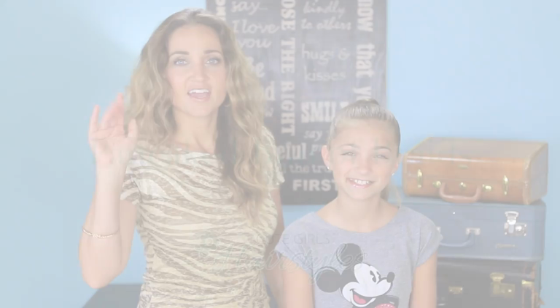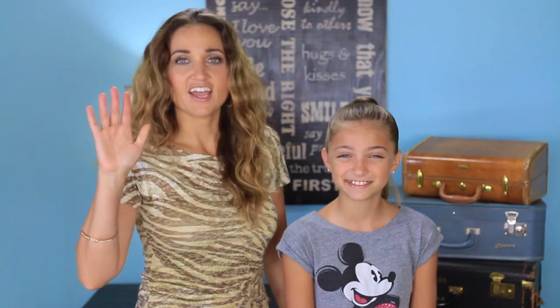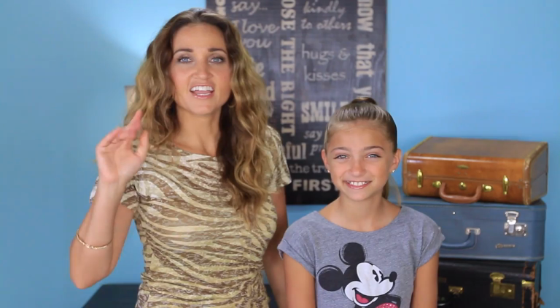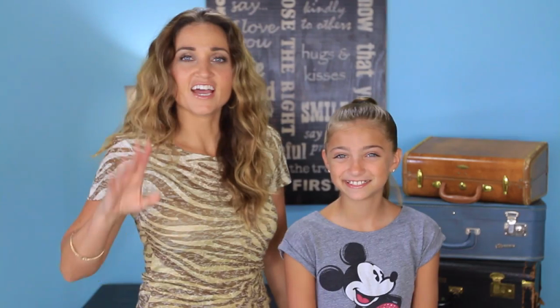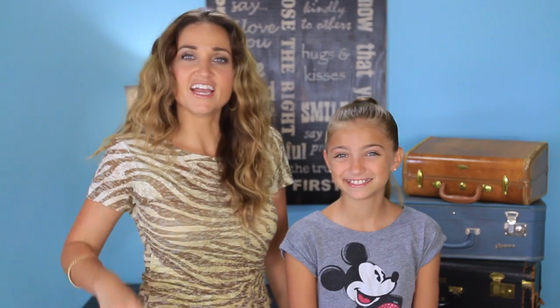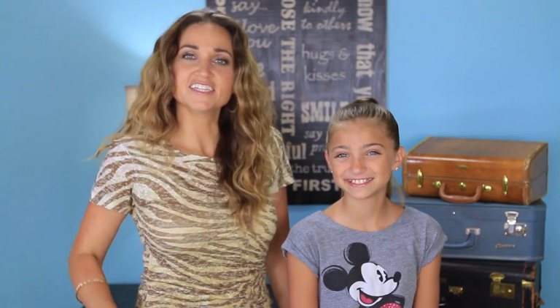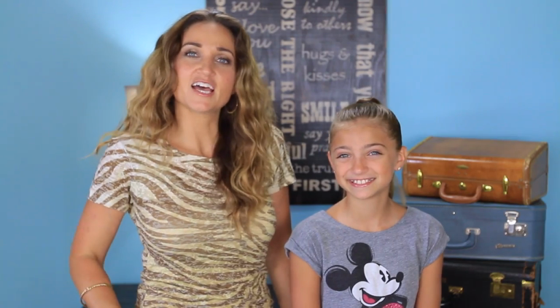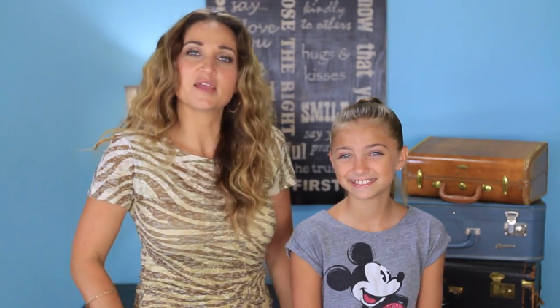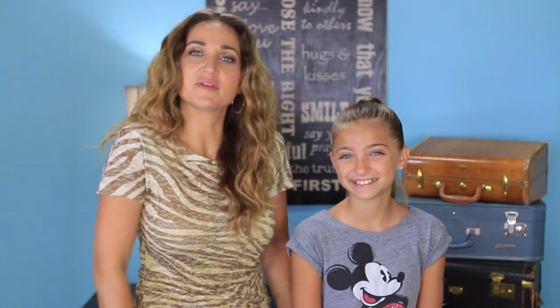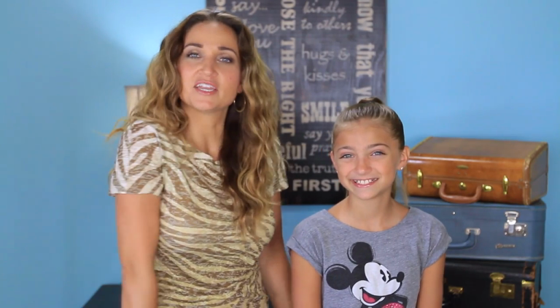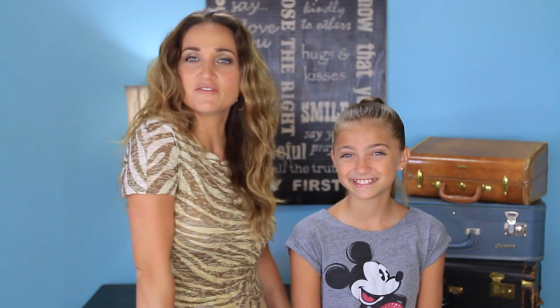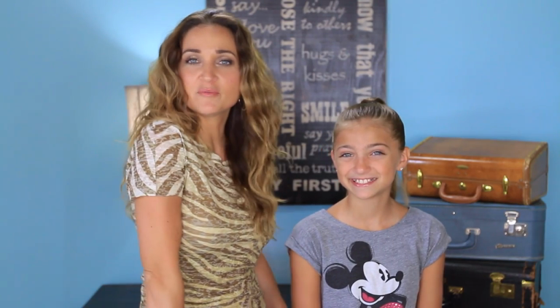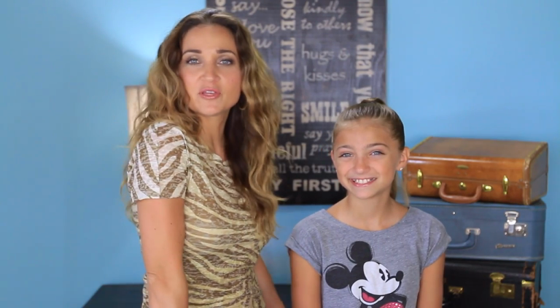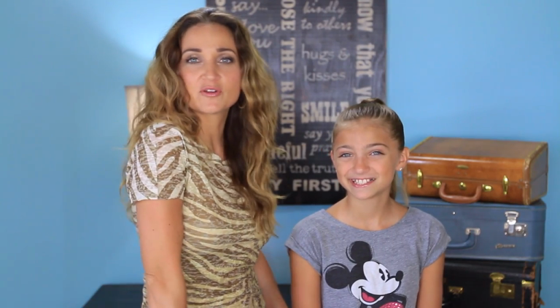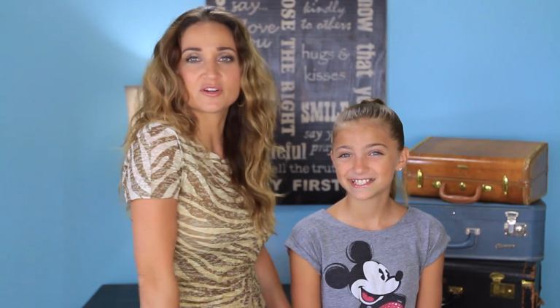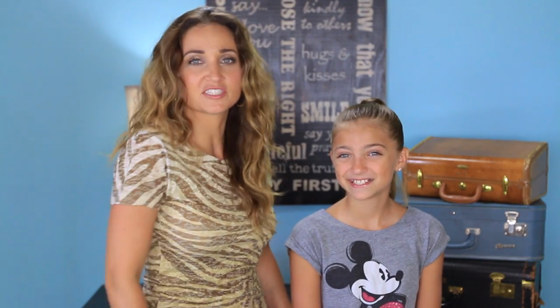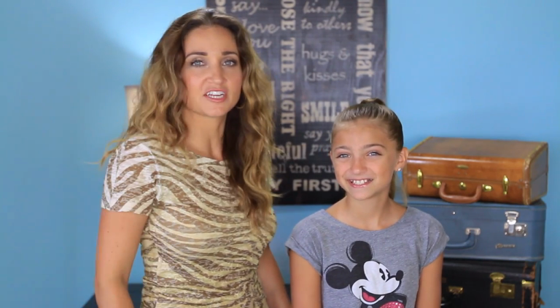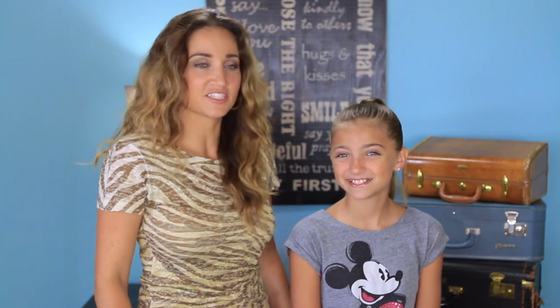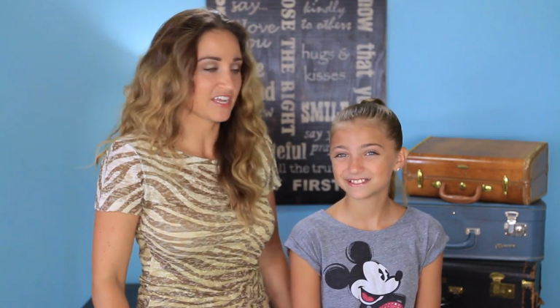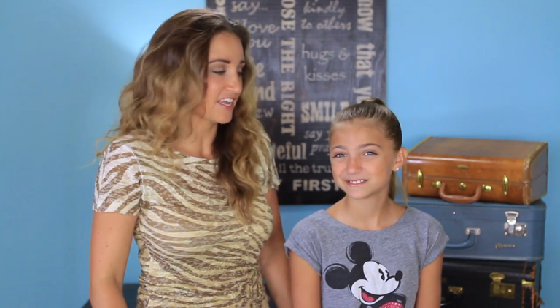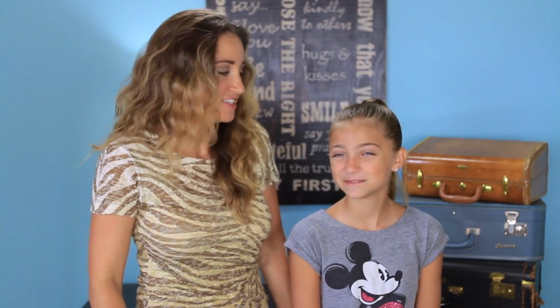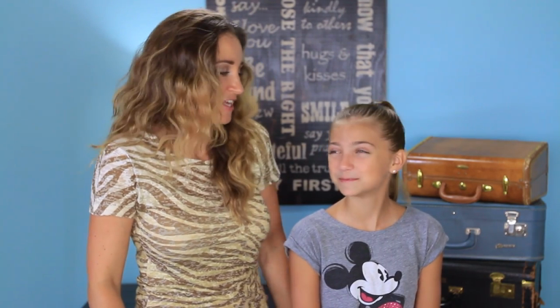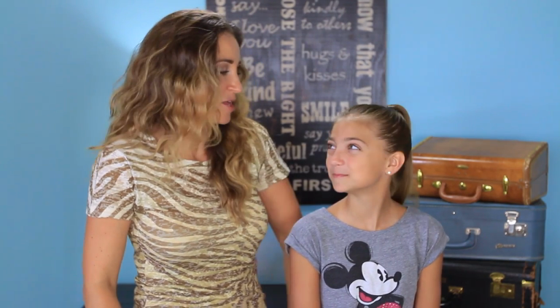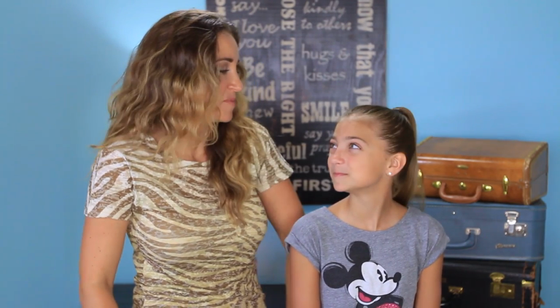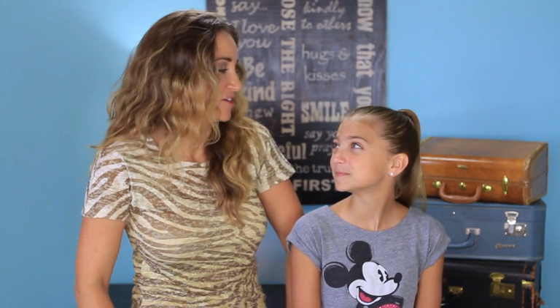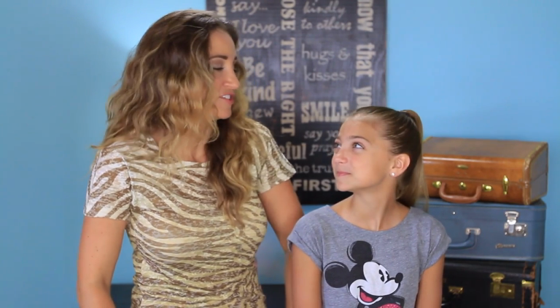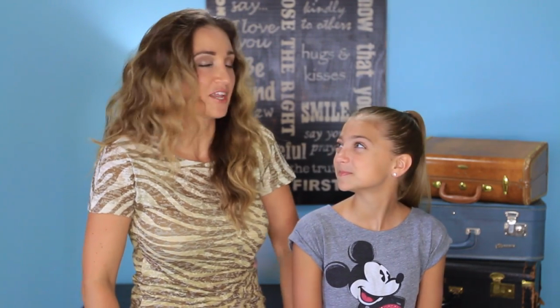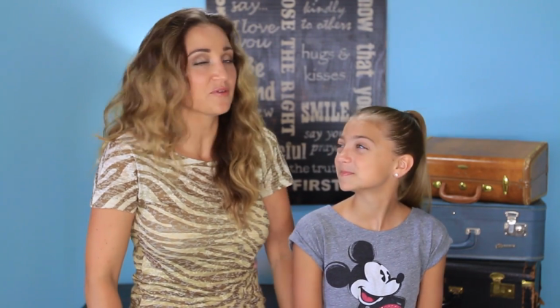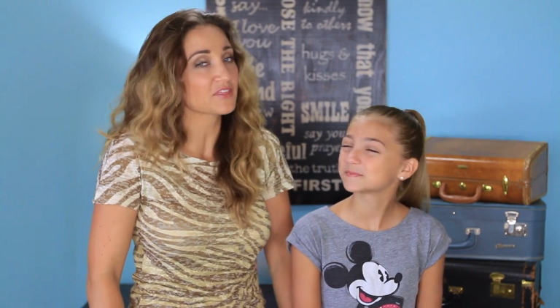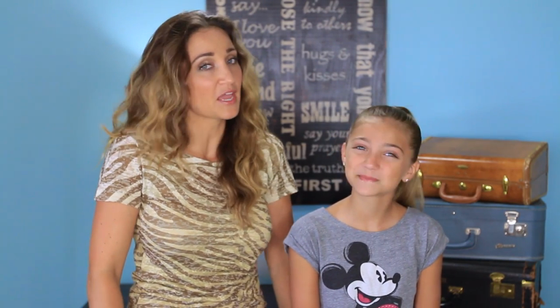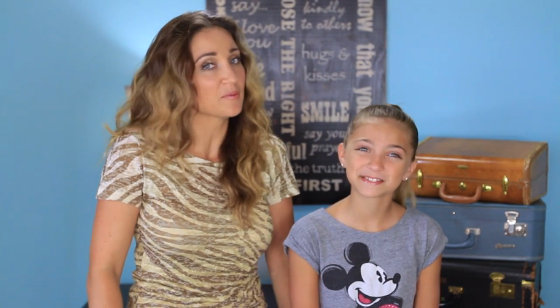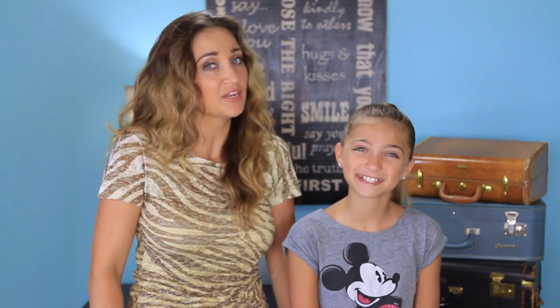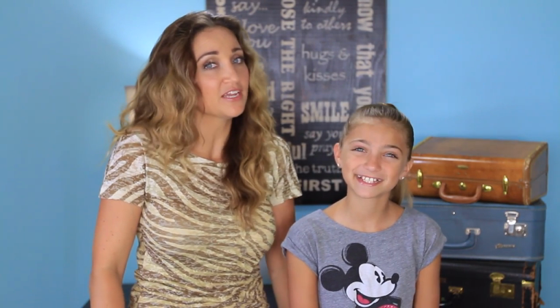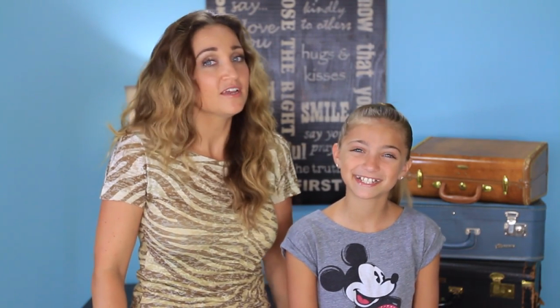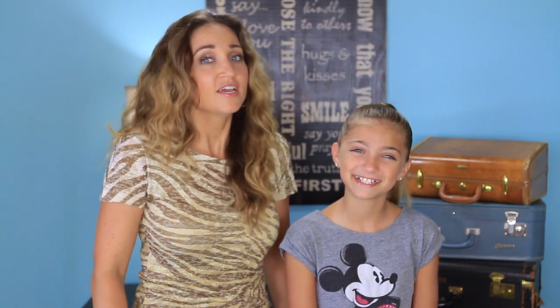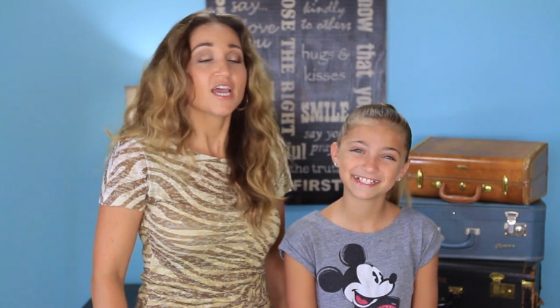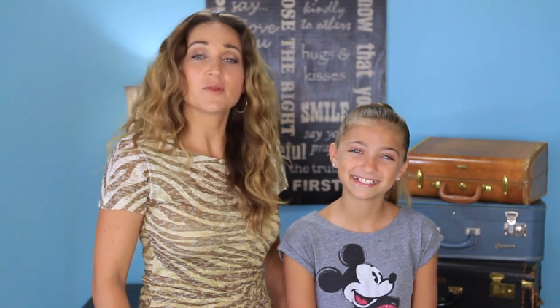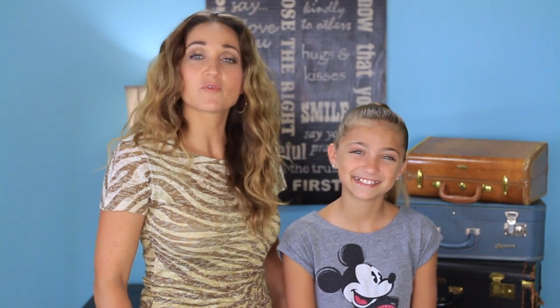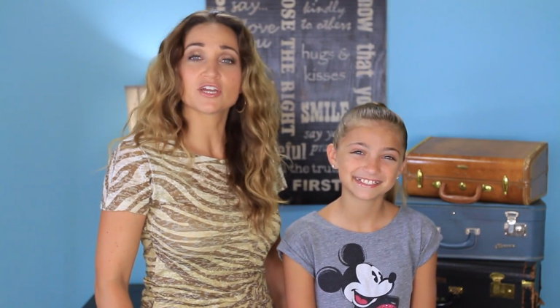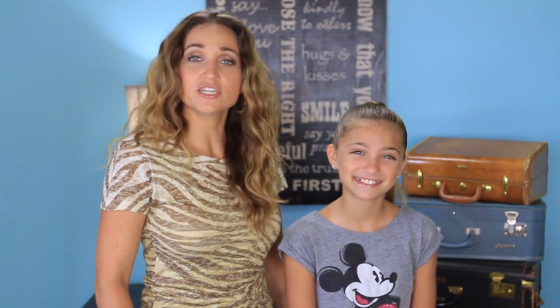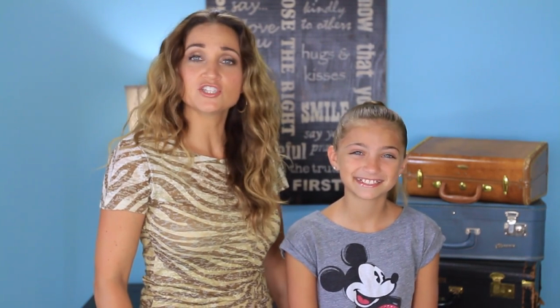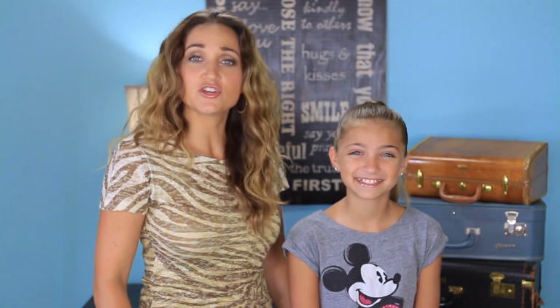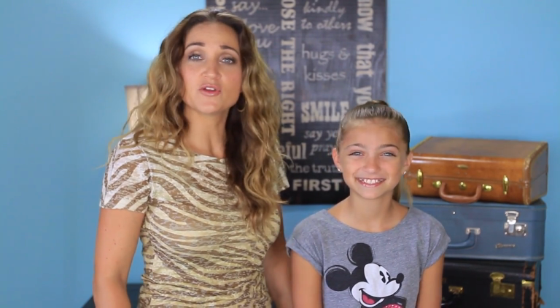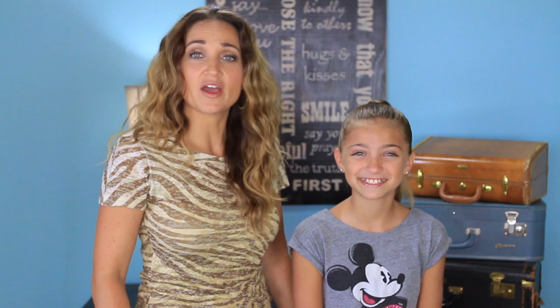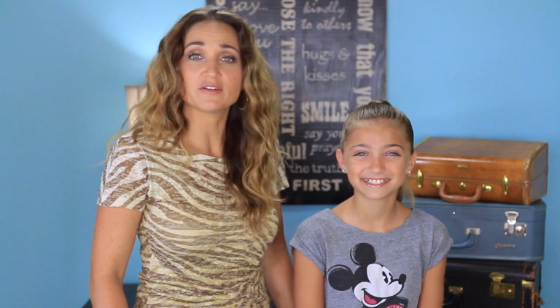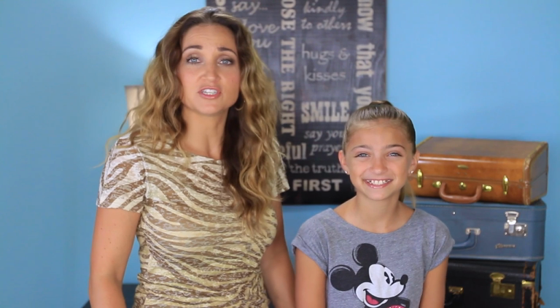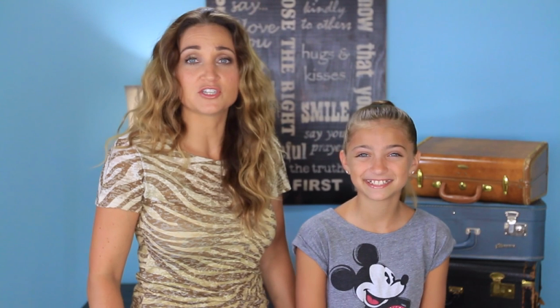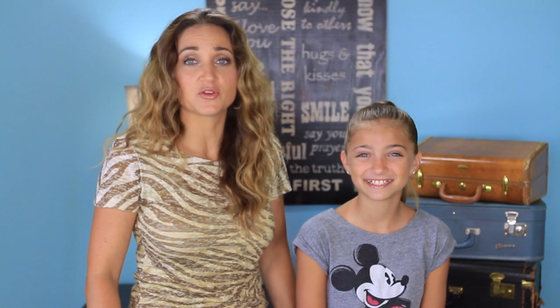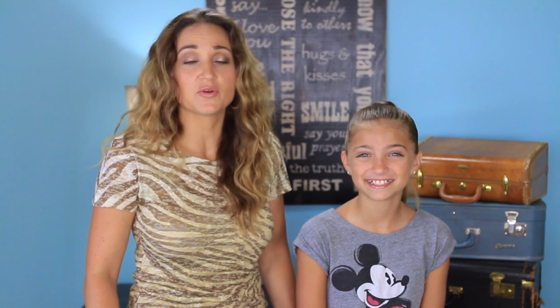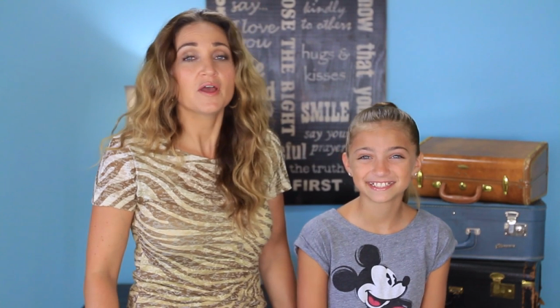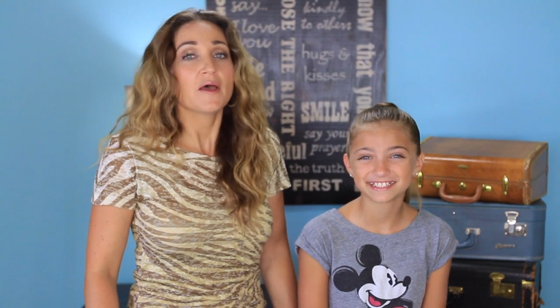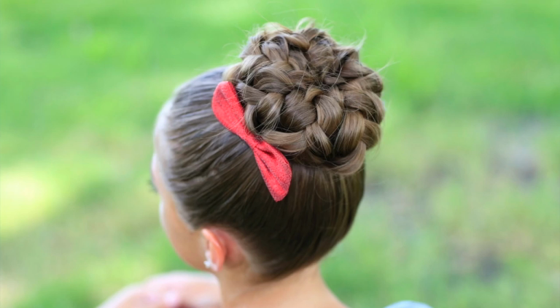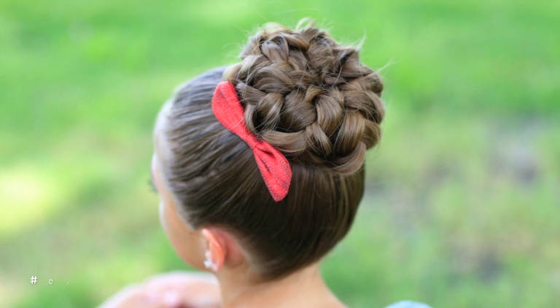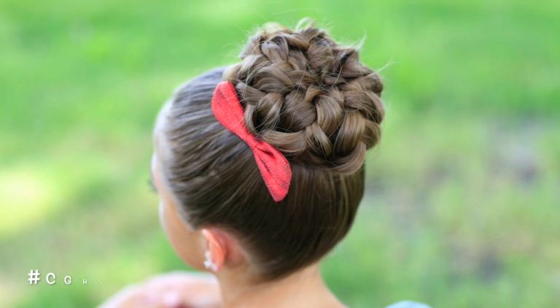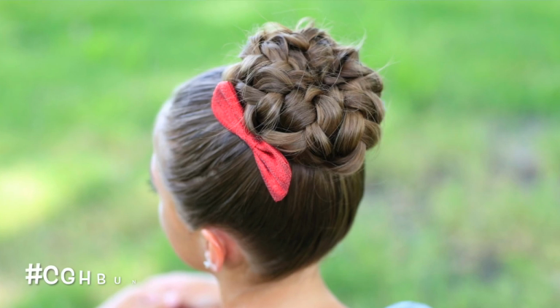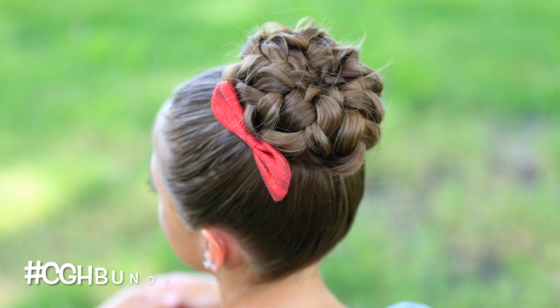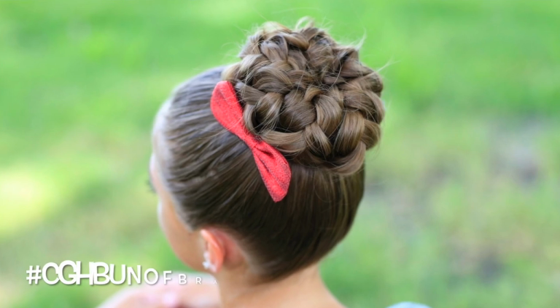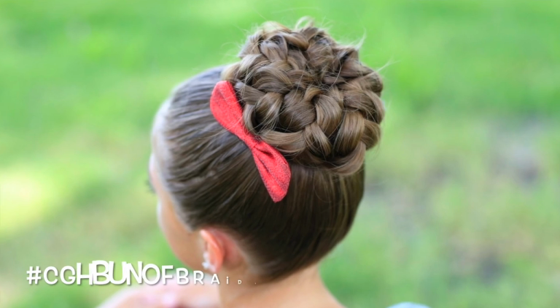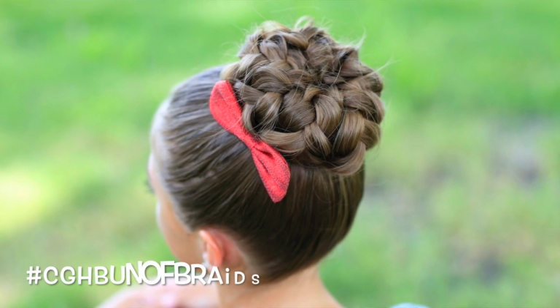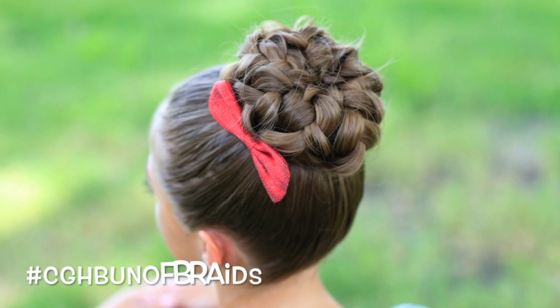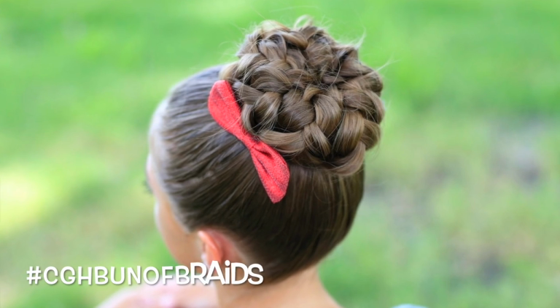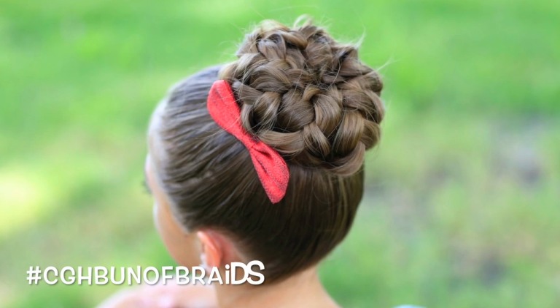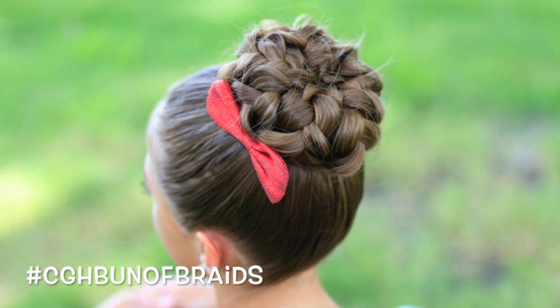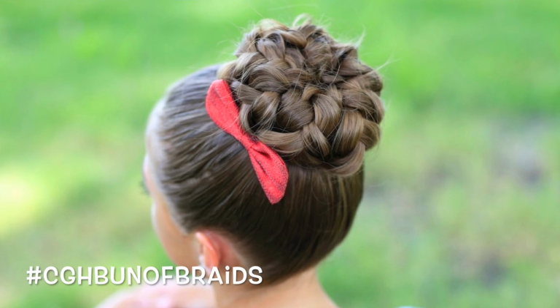Hi, guys. I'm Mindy from Cute Girls Hairstyles, and I'm here today with Kamri. And we're going to show you how to do the bun of braids.